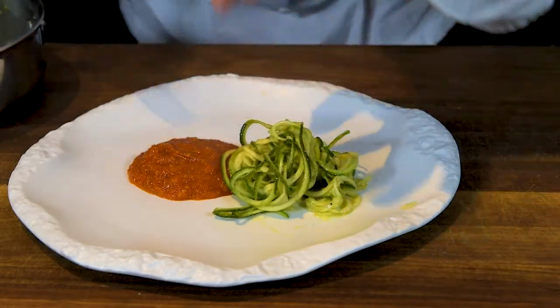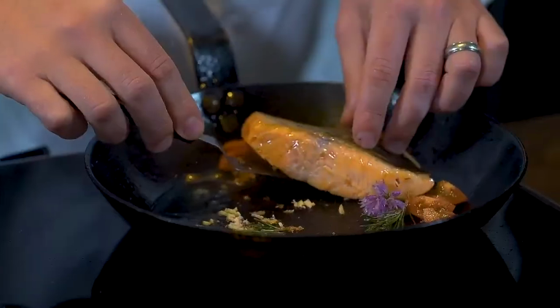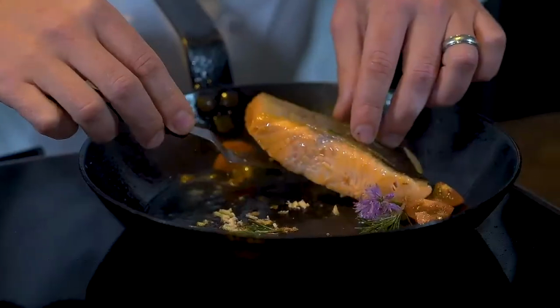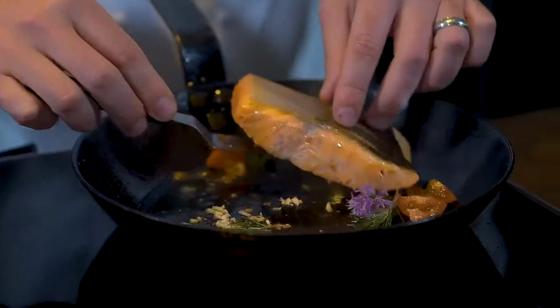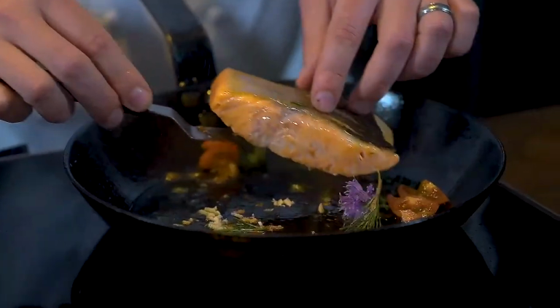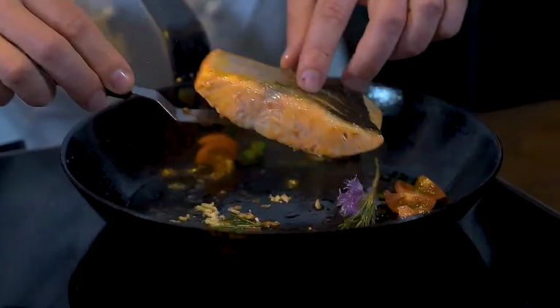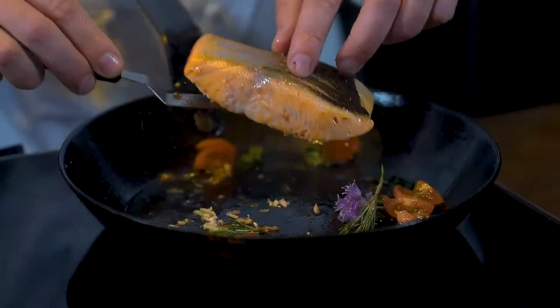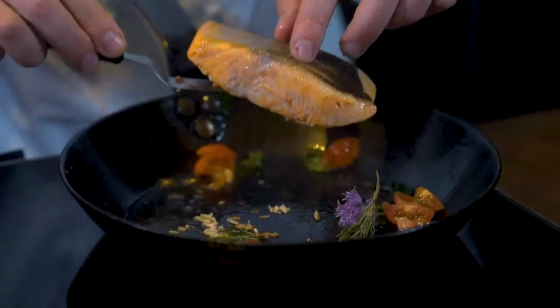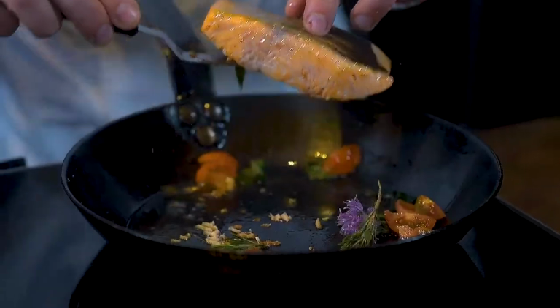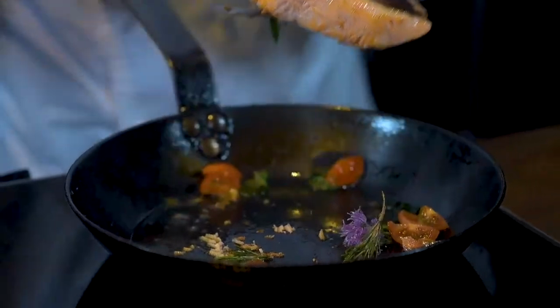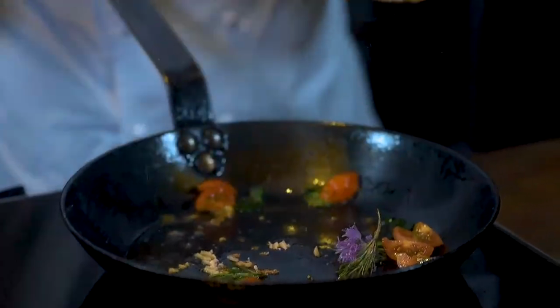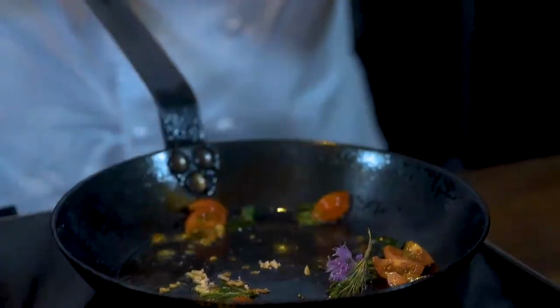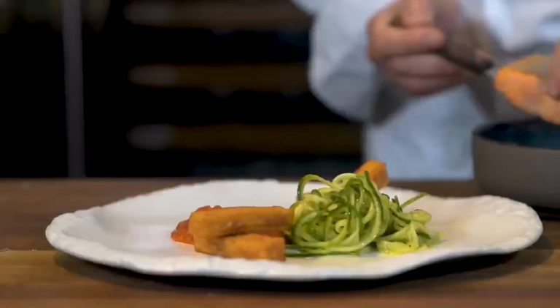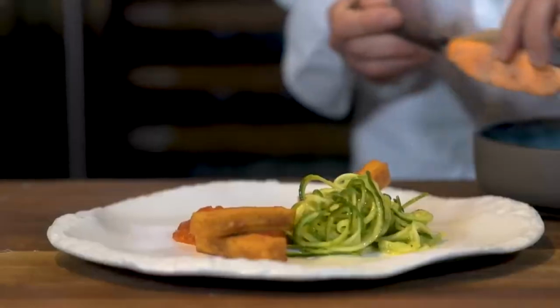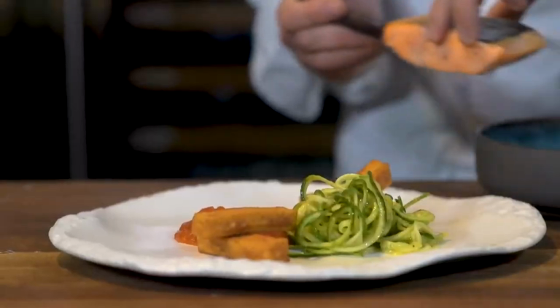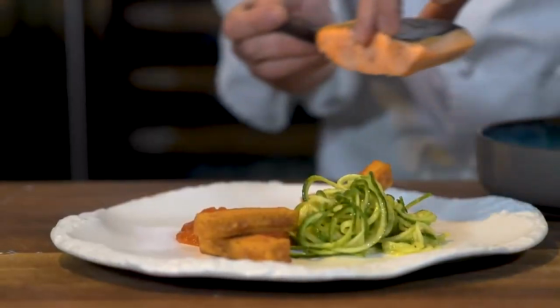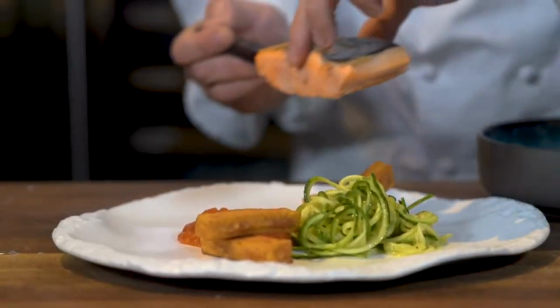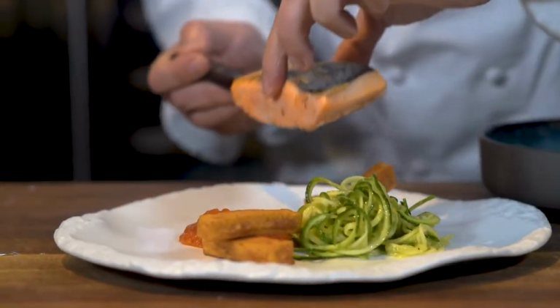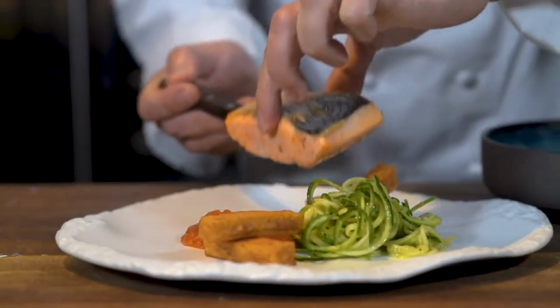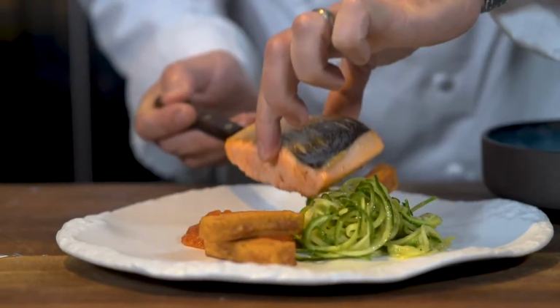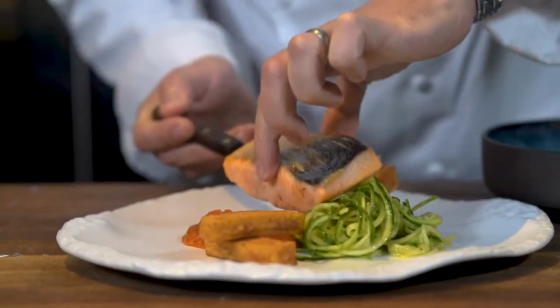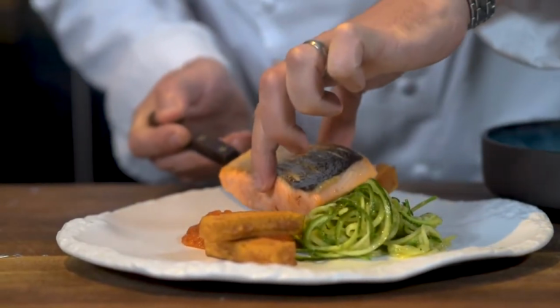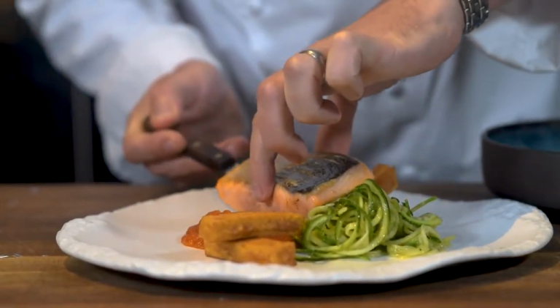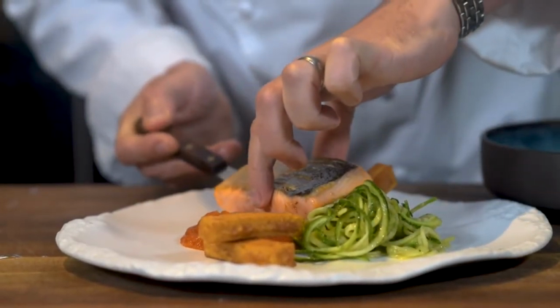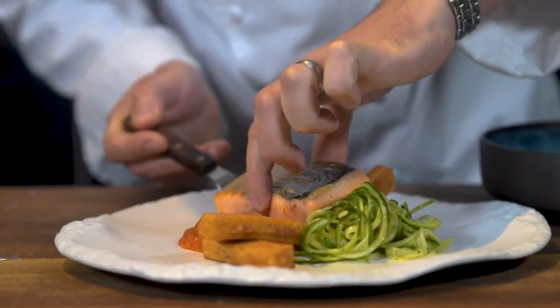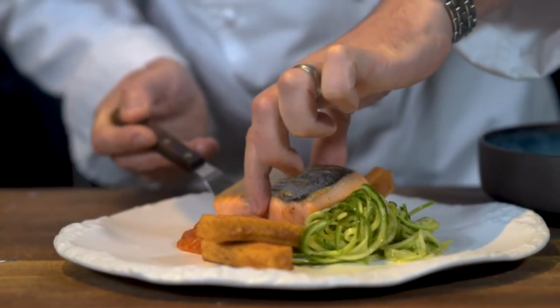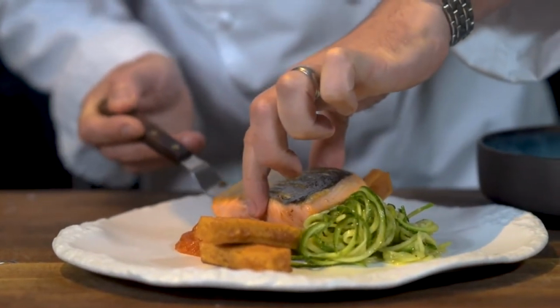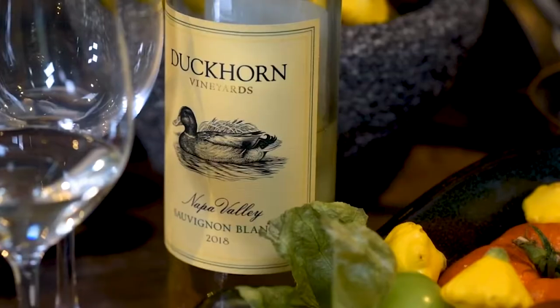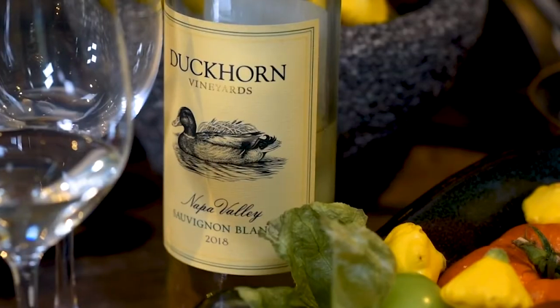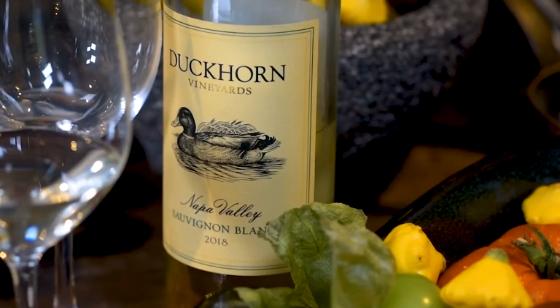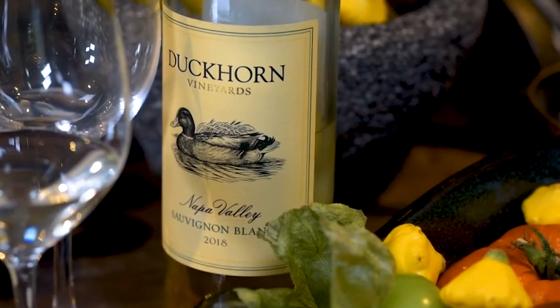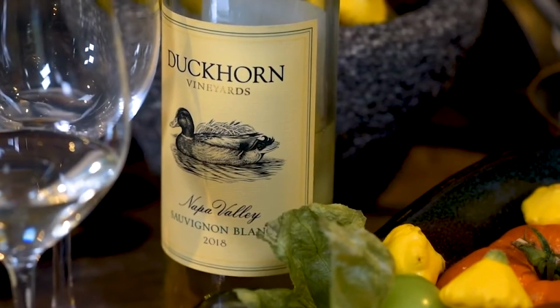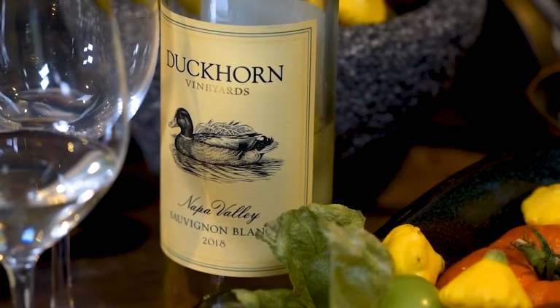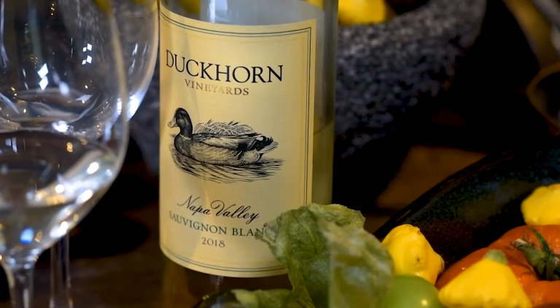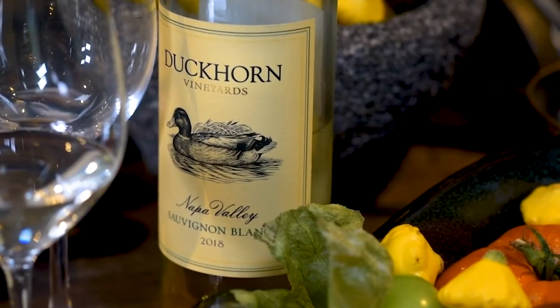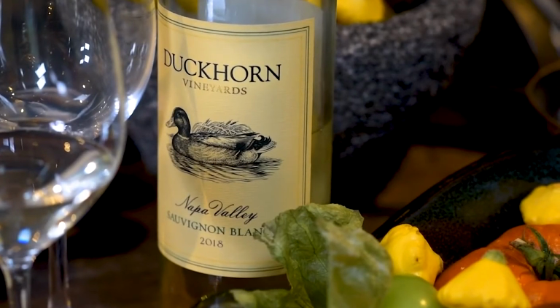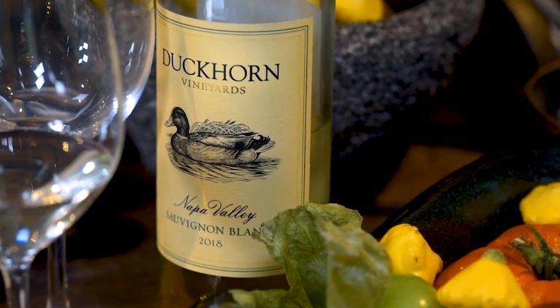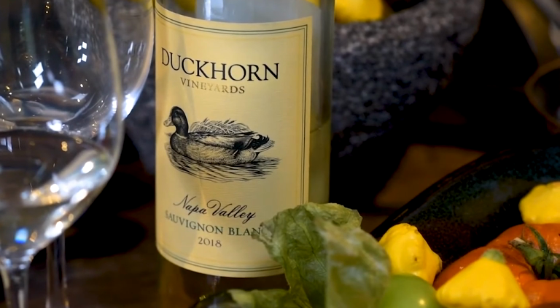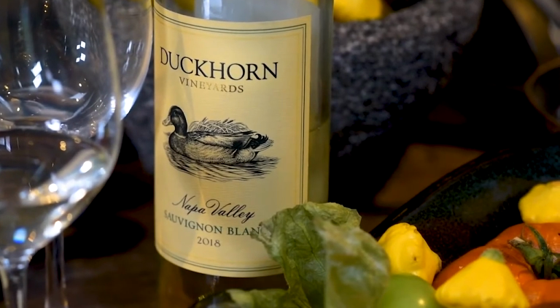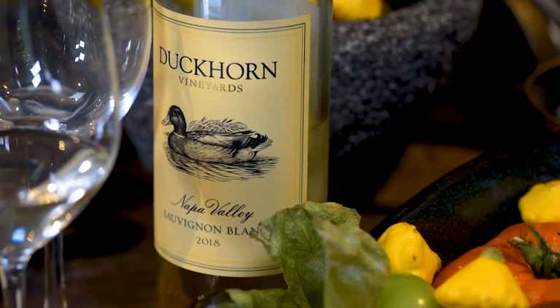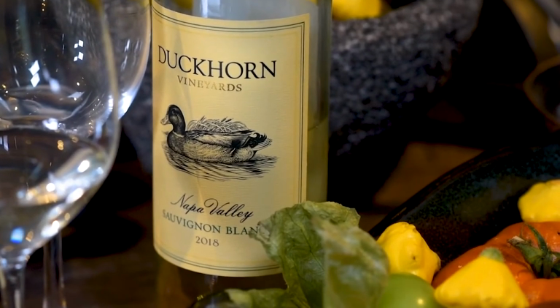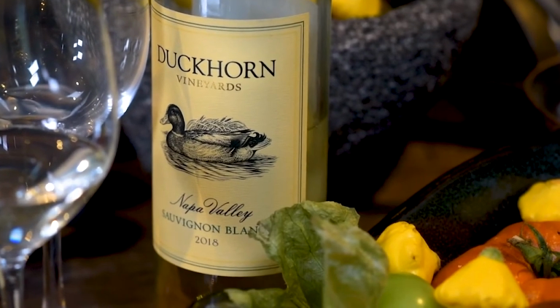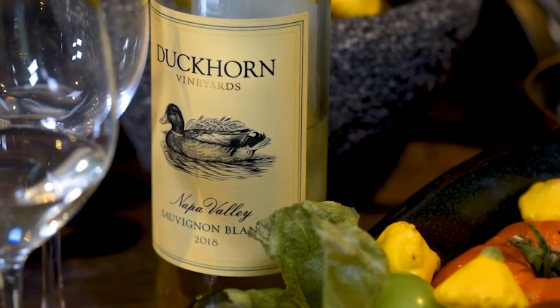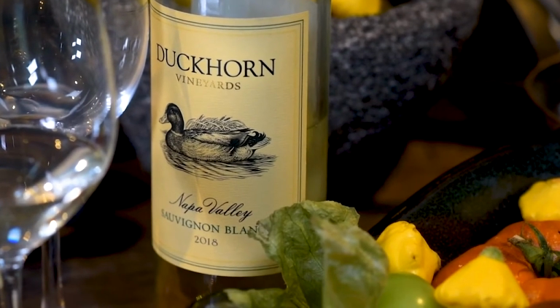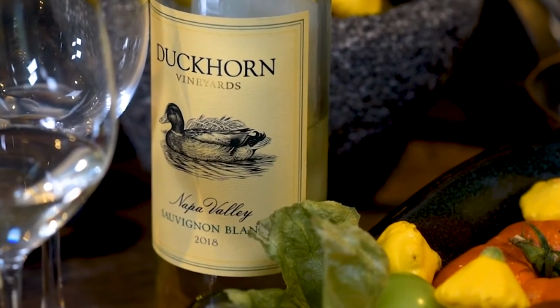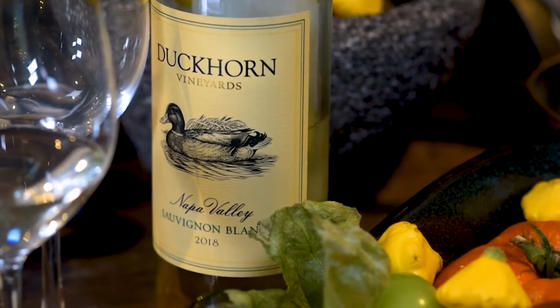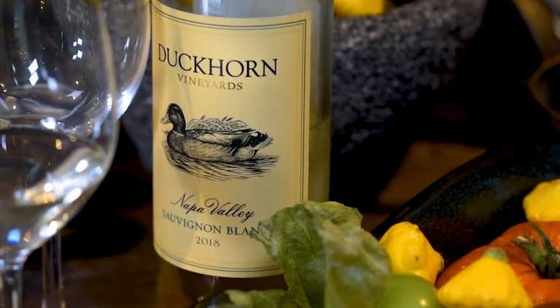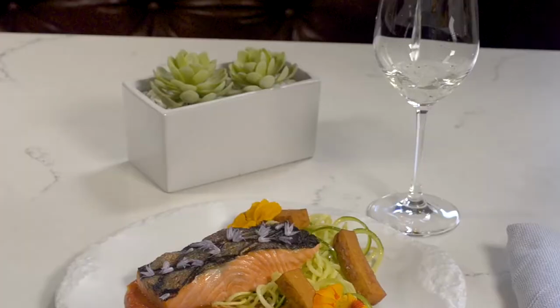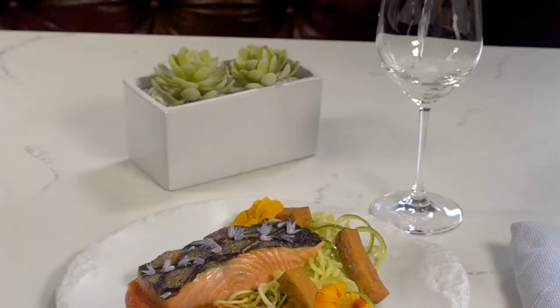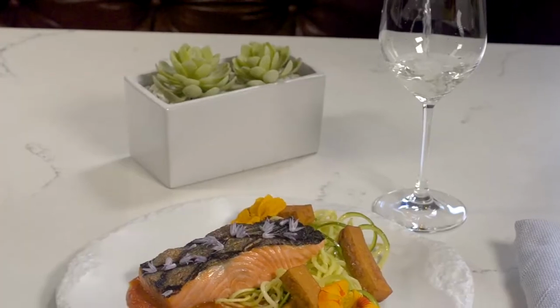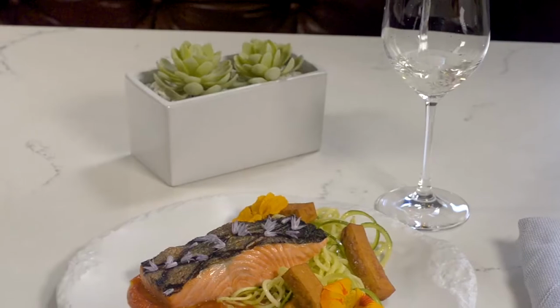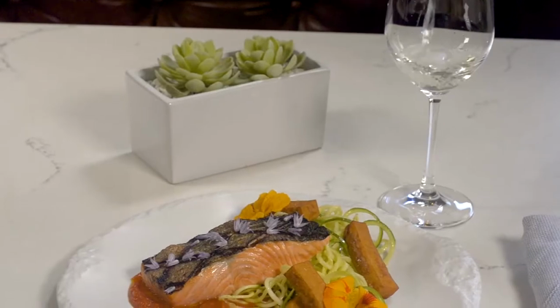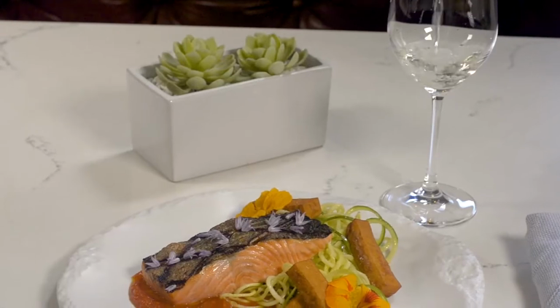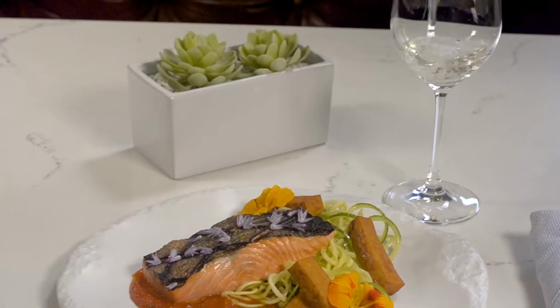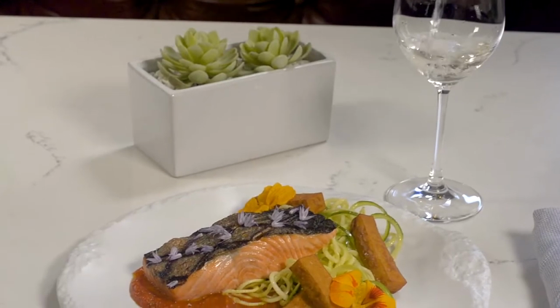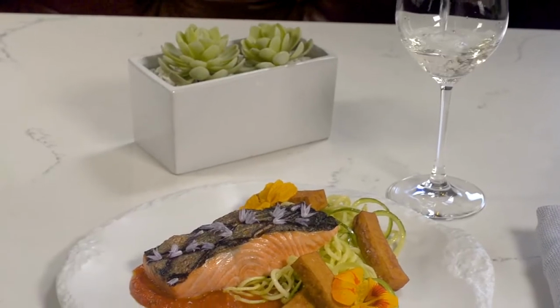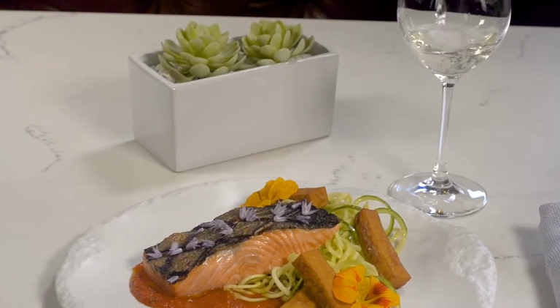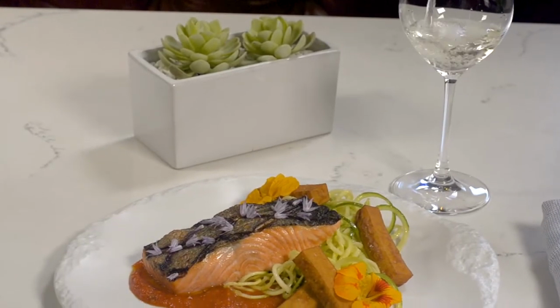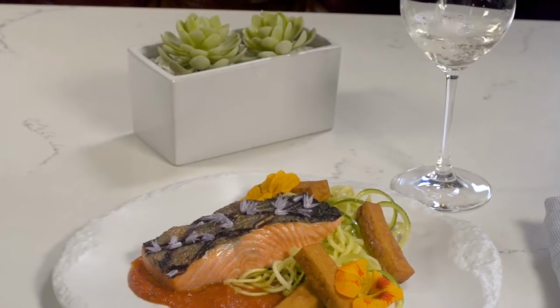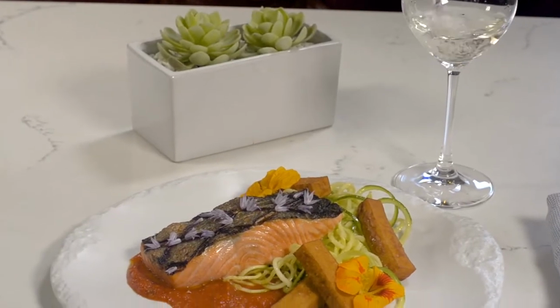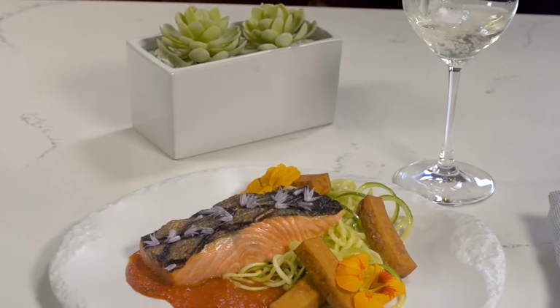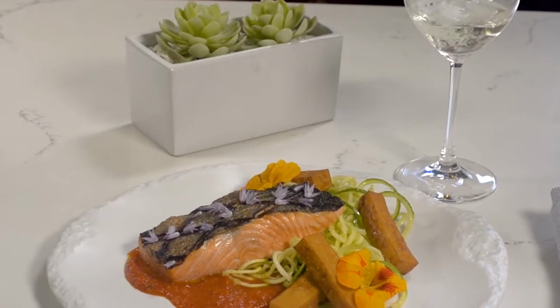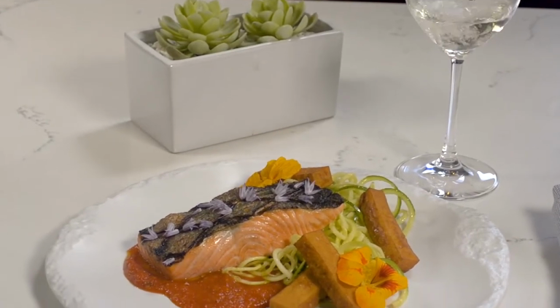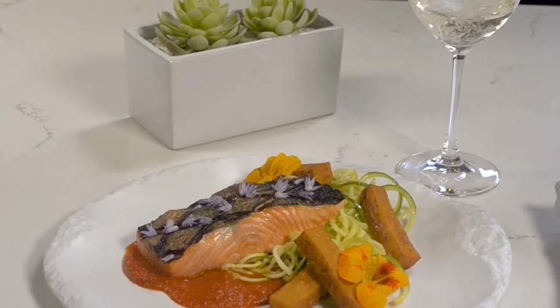This dish is delicious on its own, or pair it with a crisp 2018 Duckhorn Sauvignon Blanc for a complete food and wine experience.